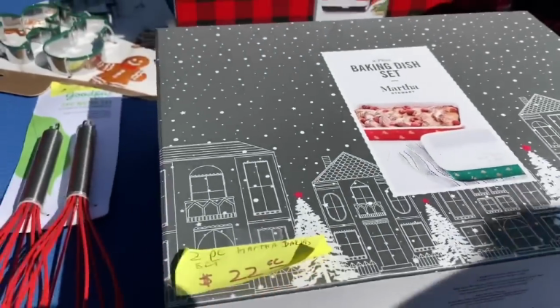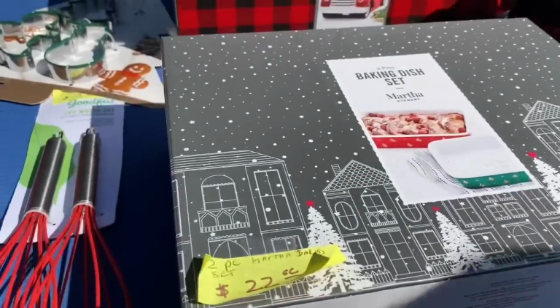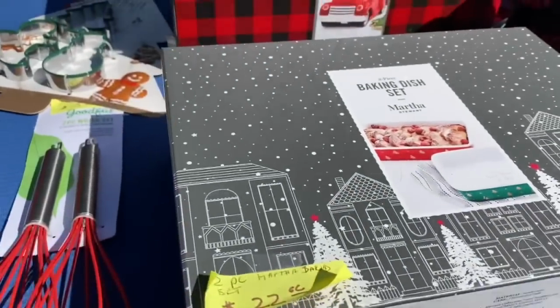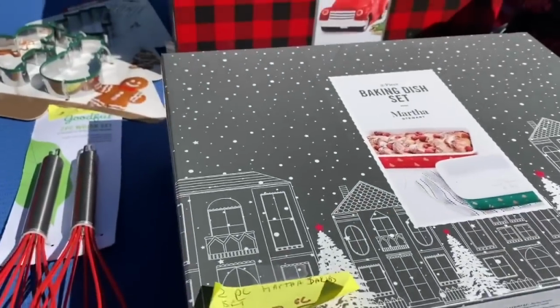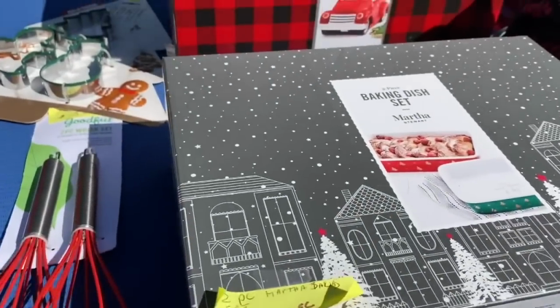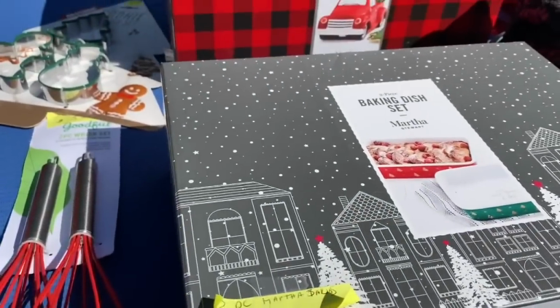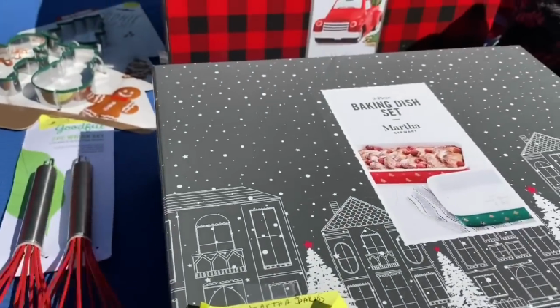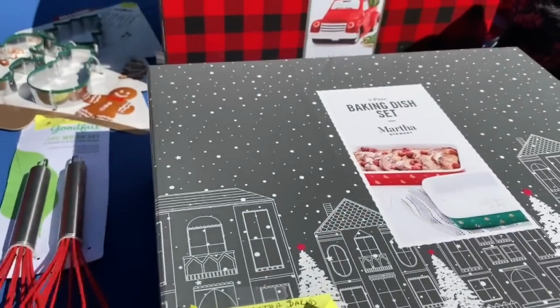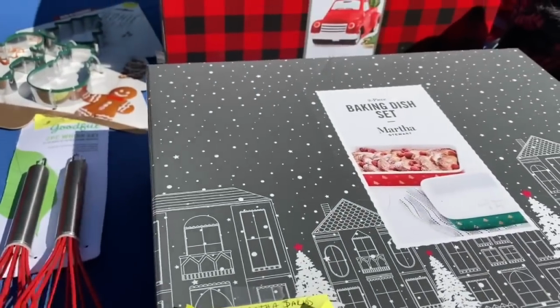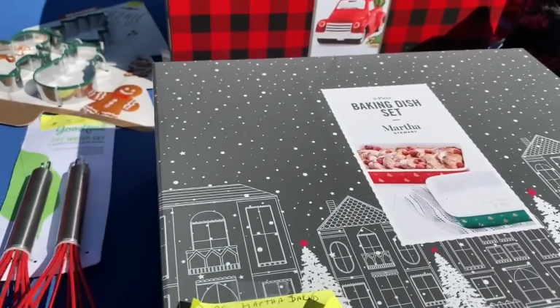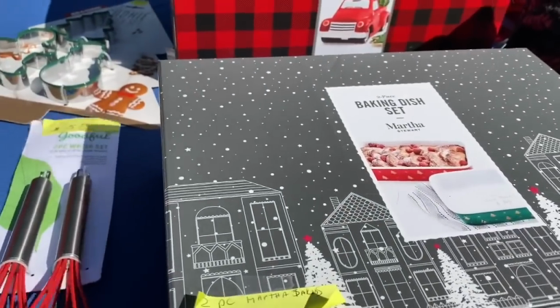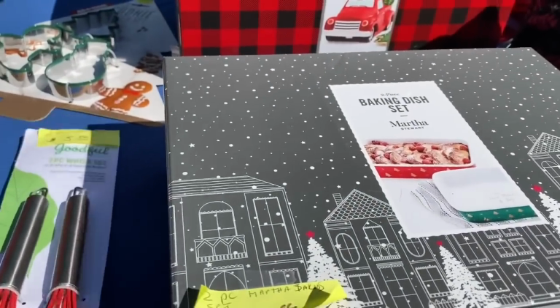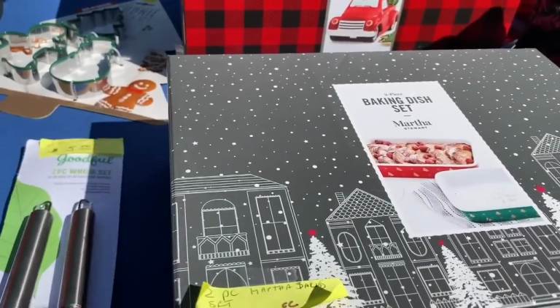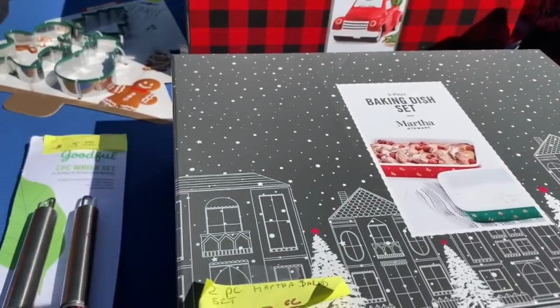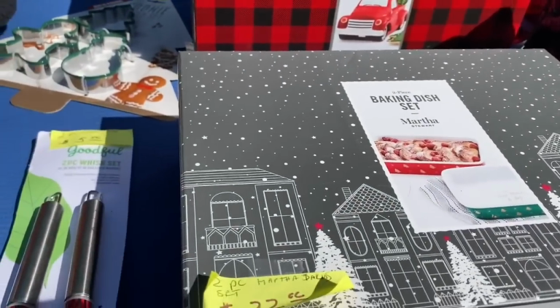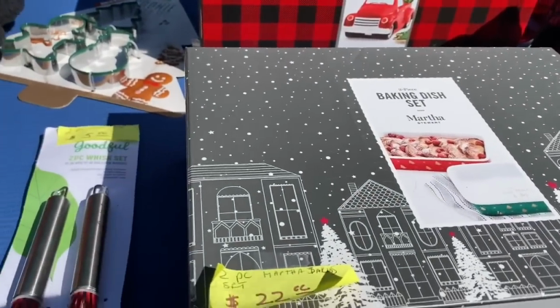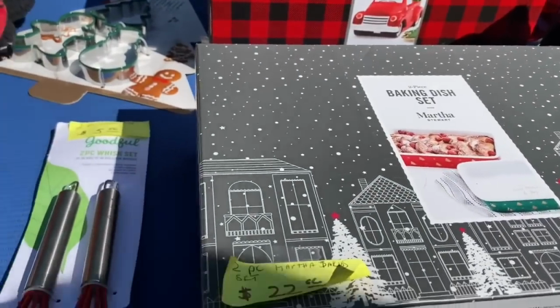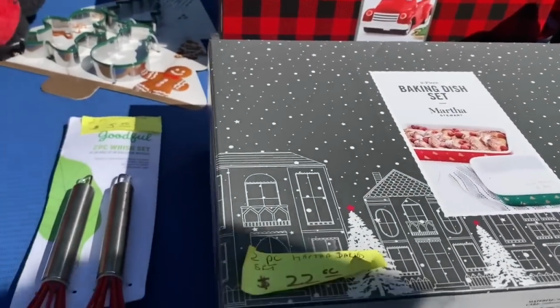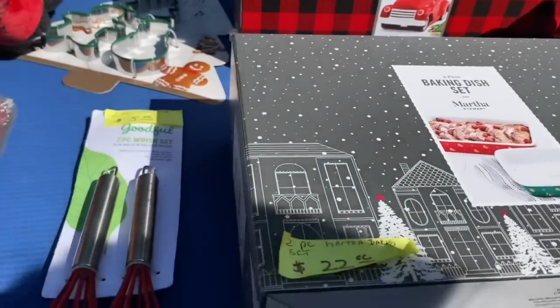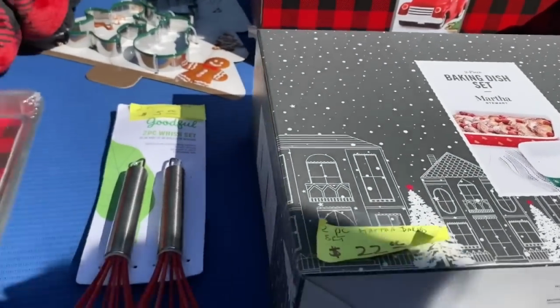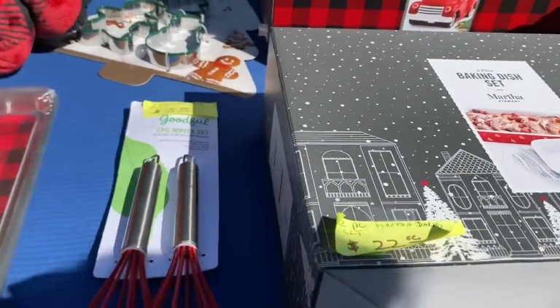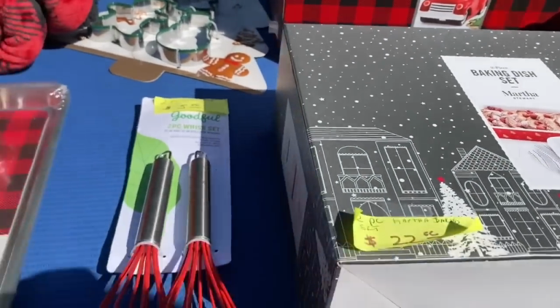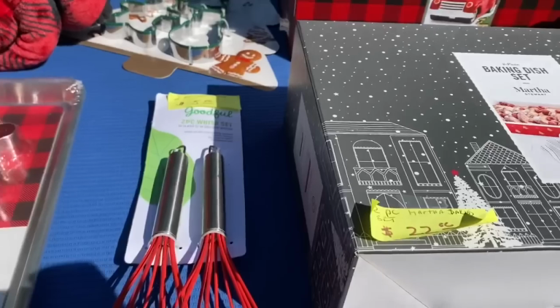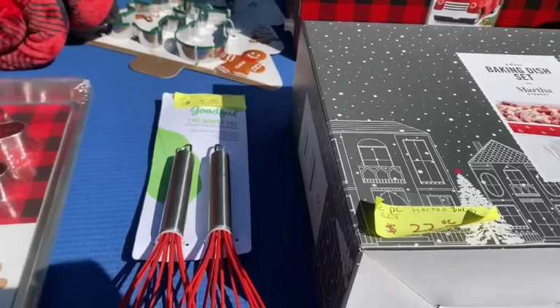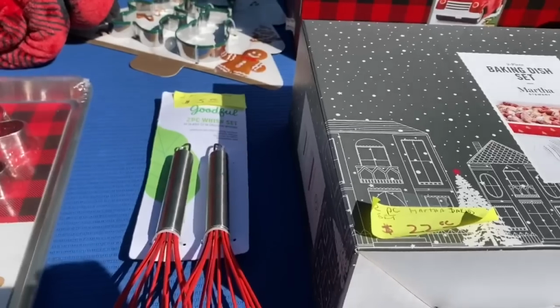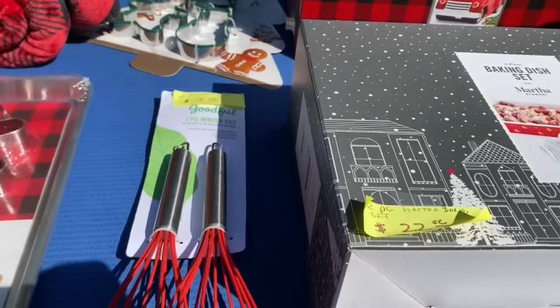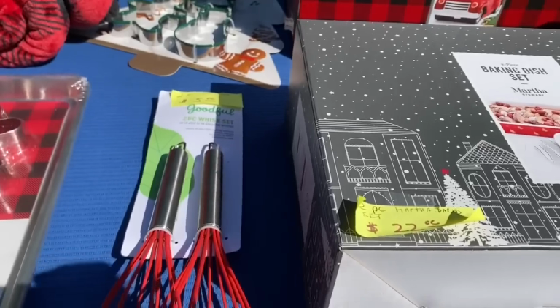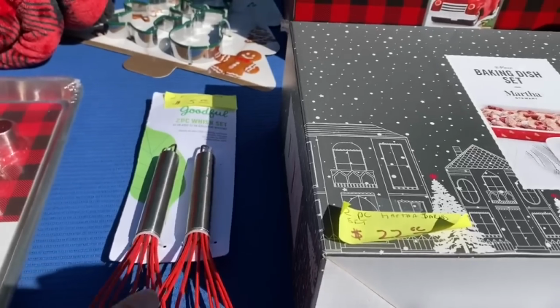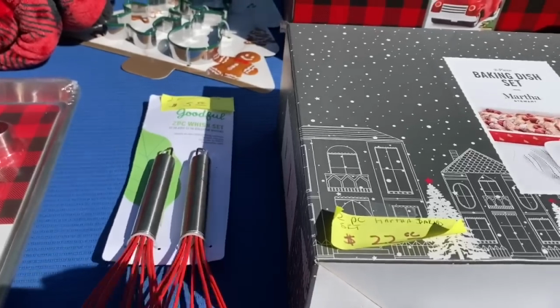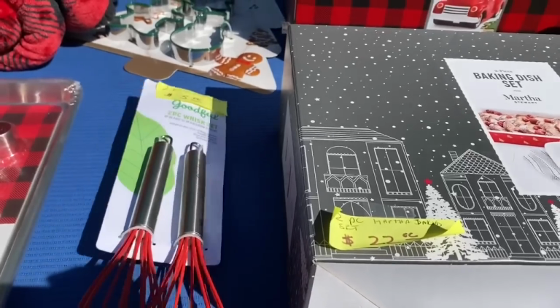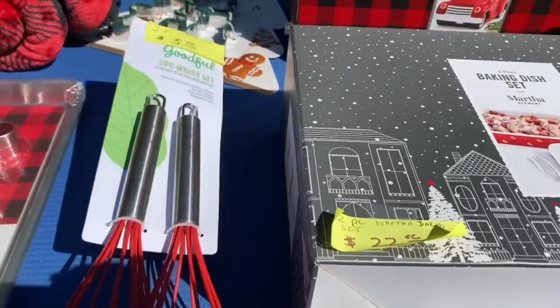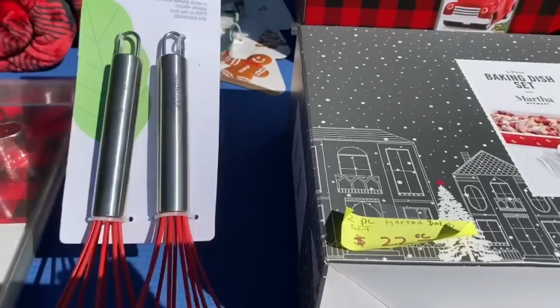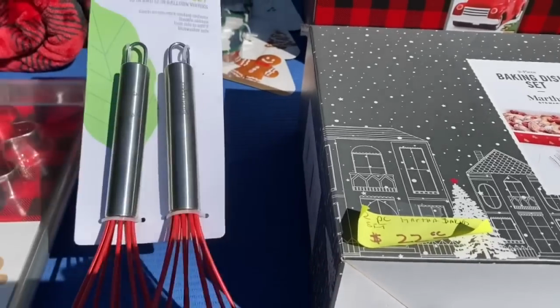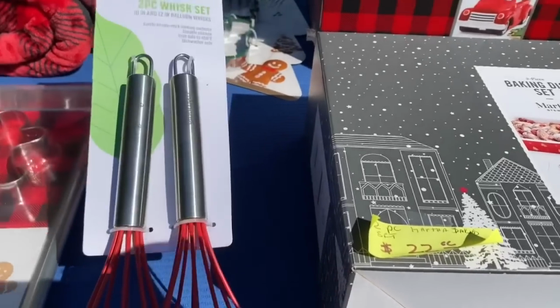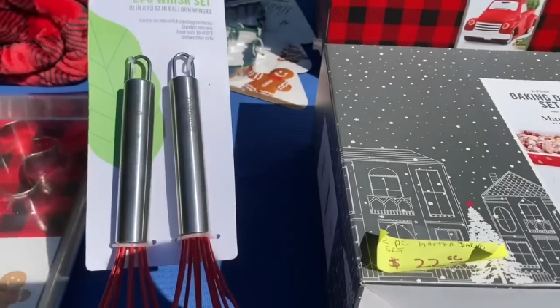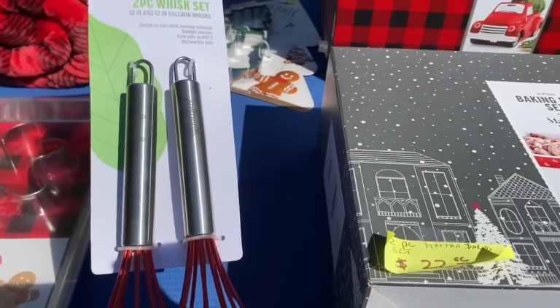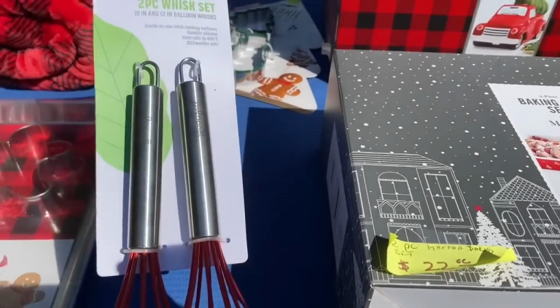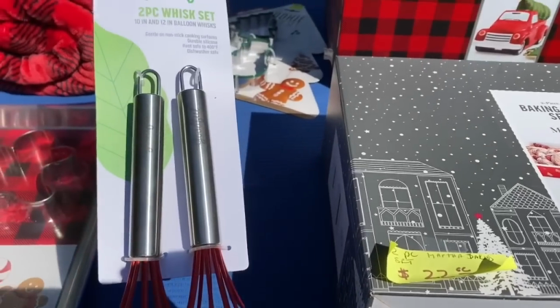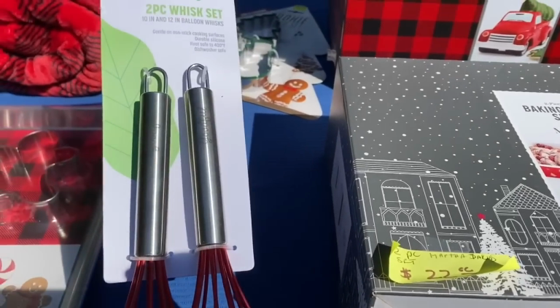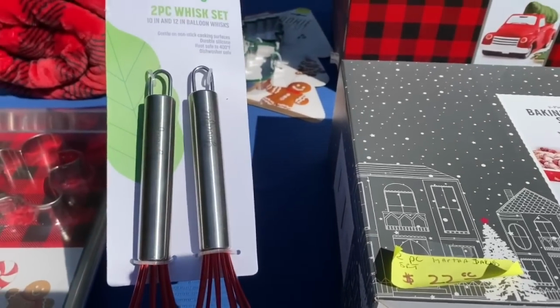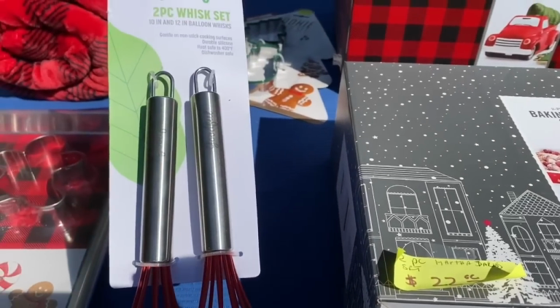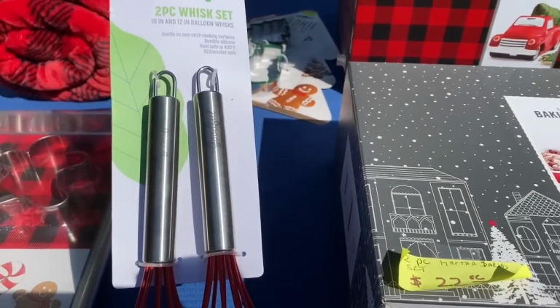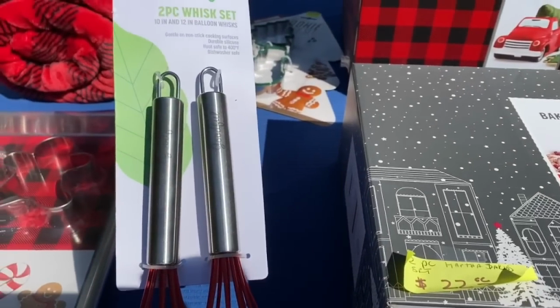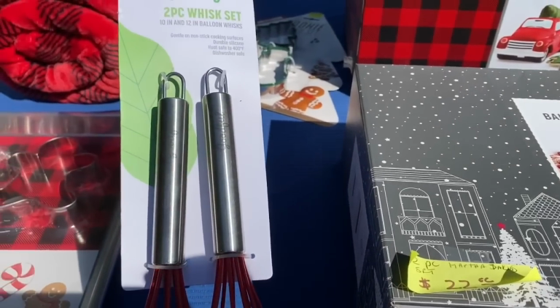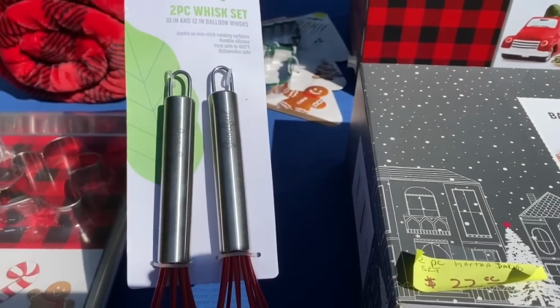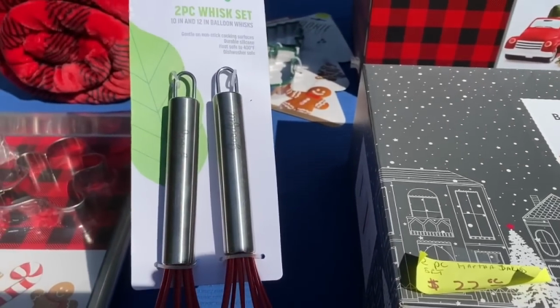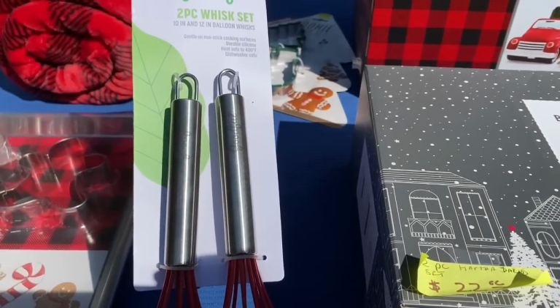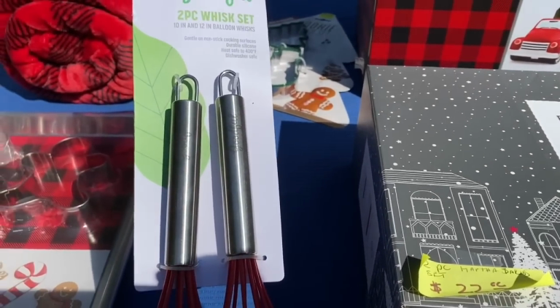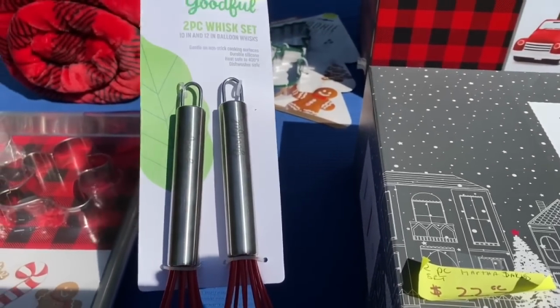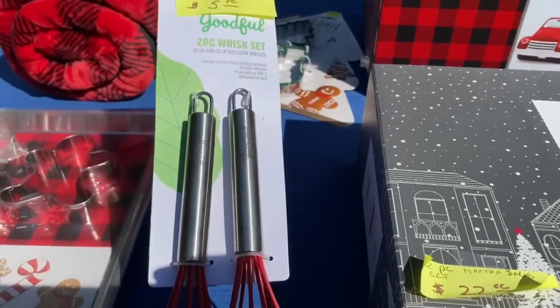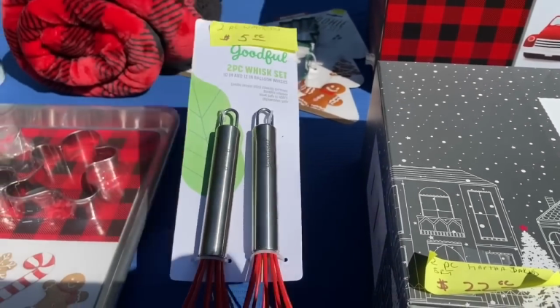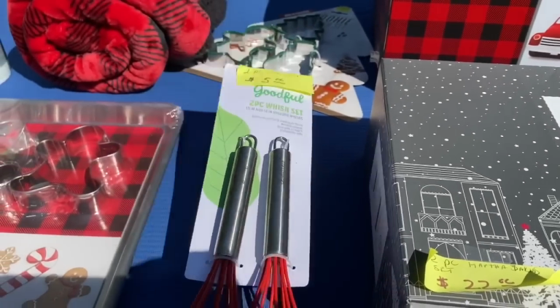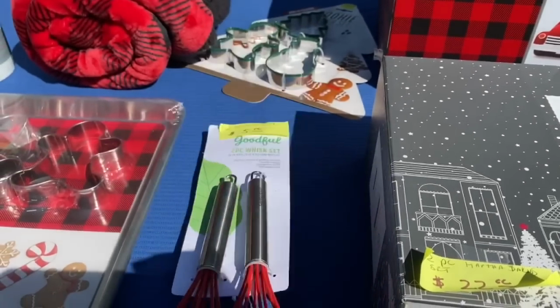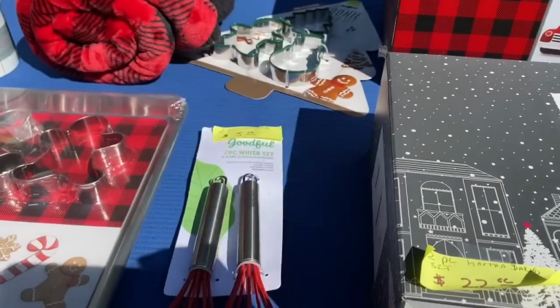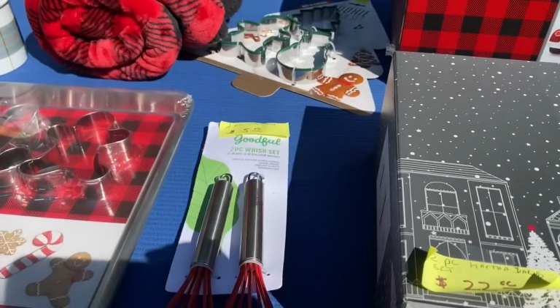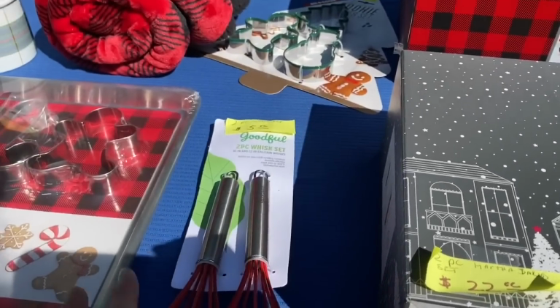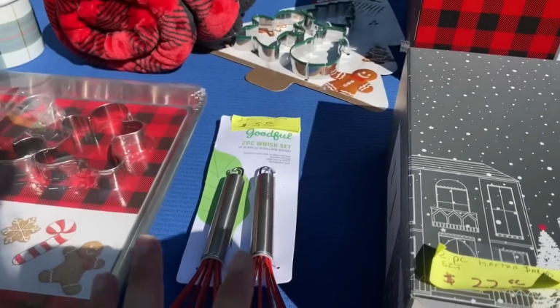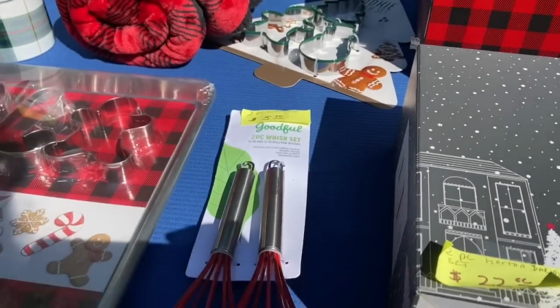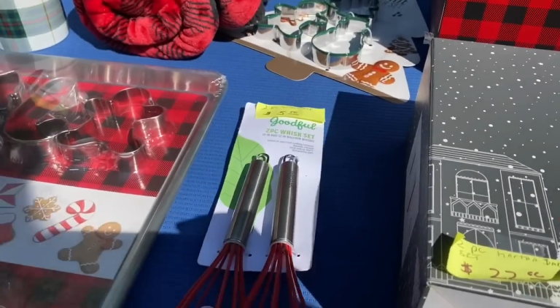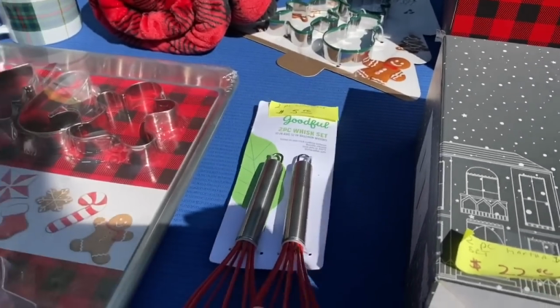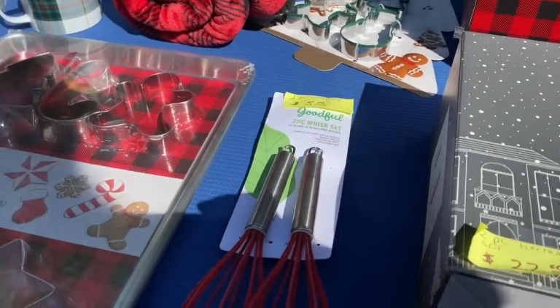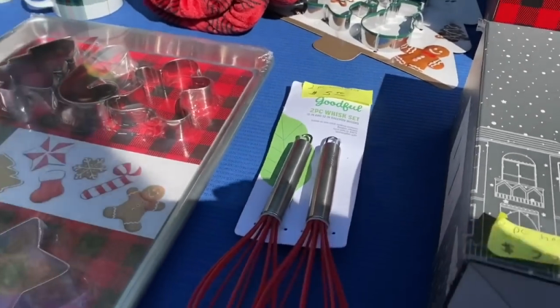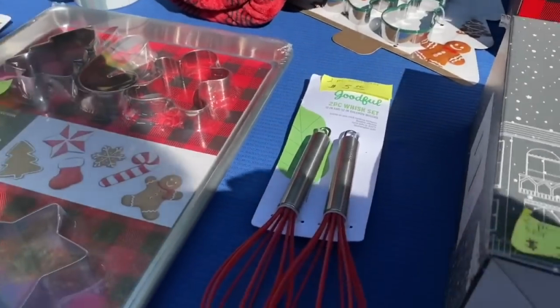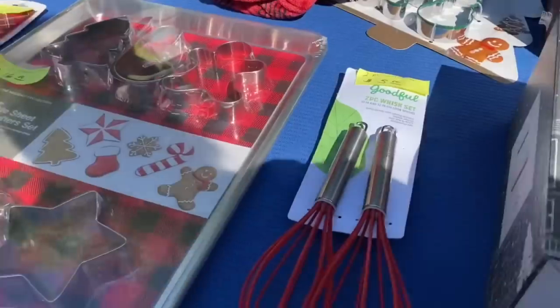This is like sample stuff. Like, I do better than that at HomeGoods. Right, five dollars. Mine was I think $2.99. Cute. Yeah, this is all like sample stuff.